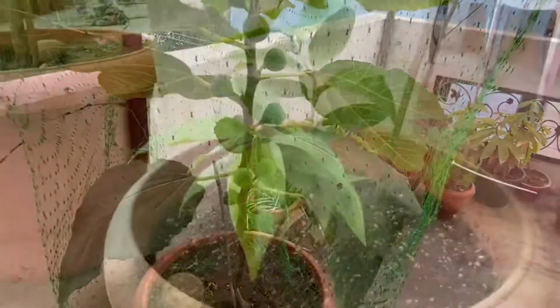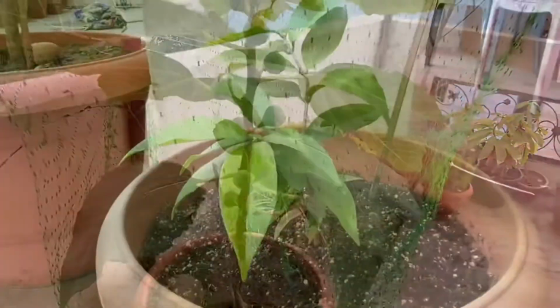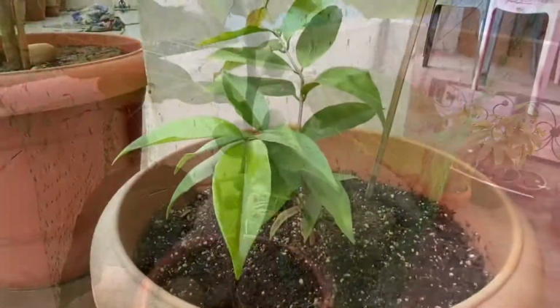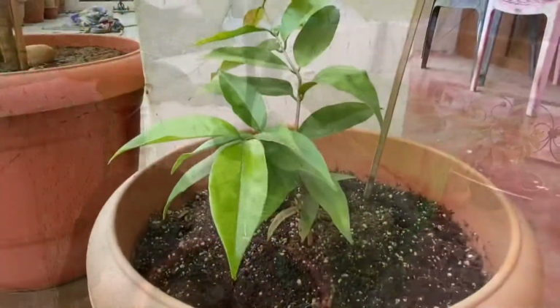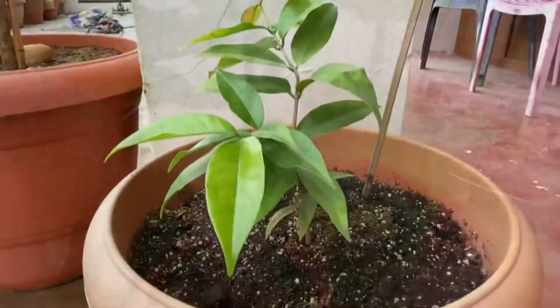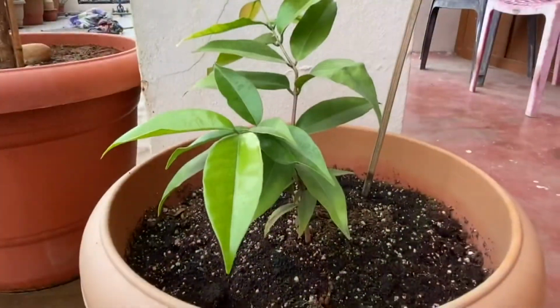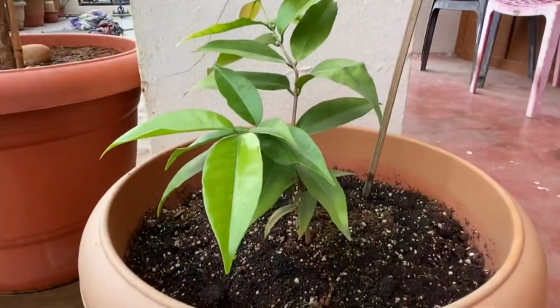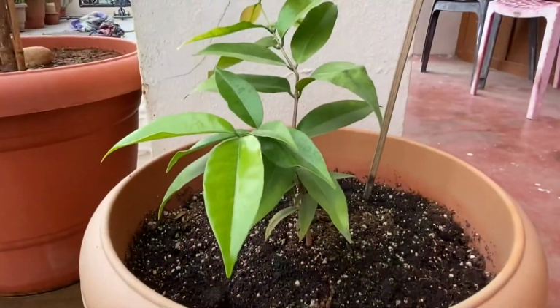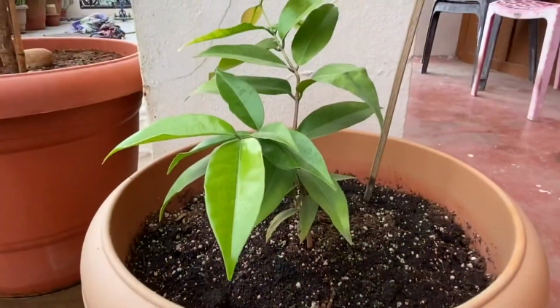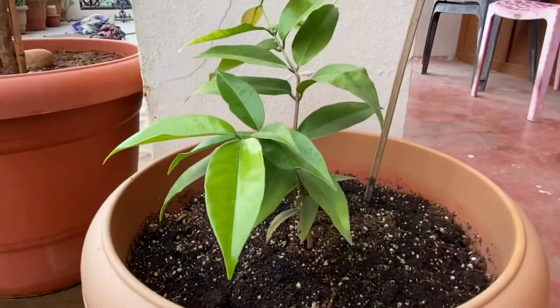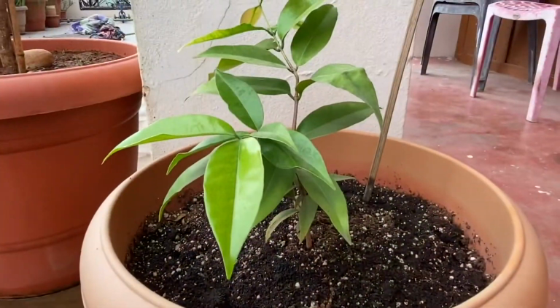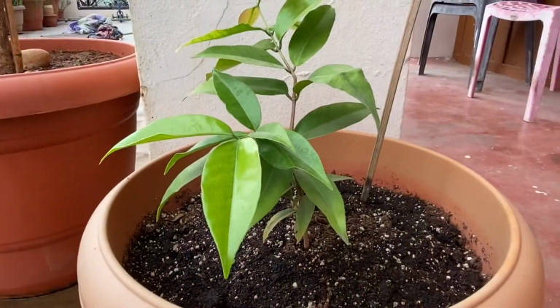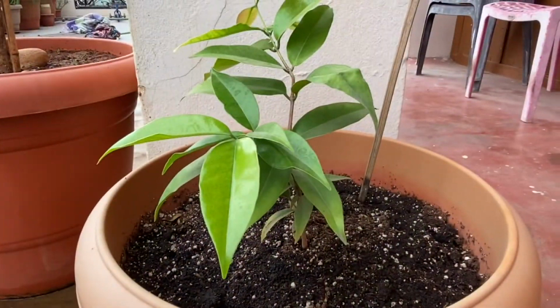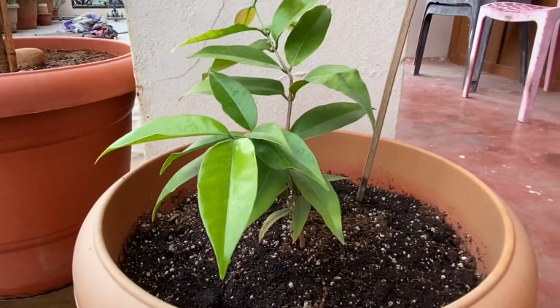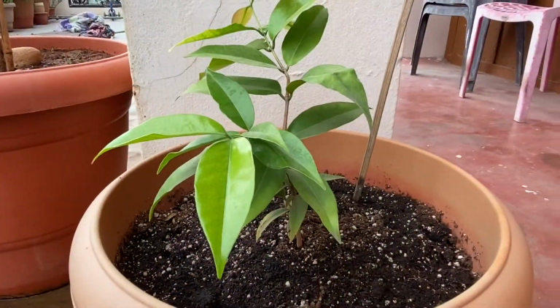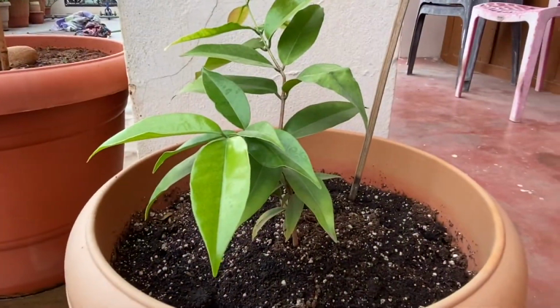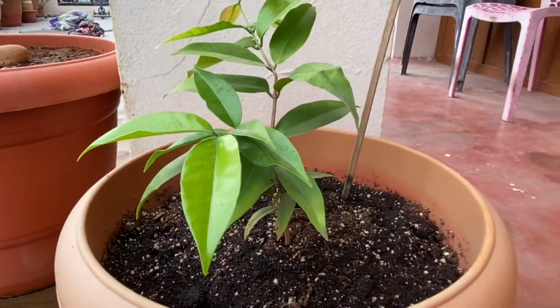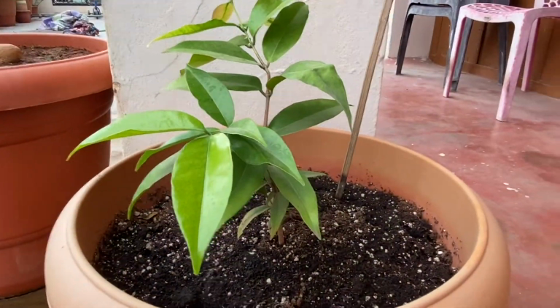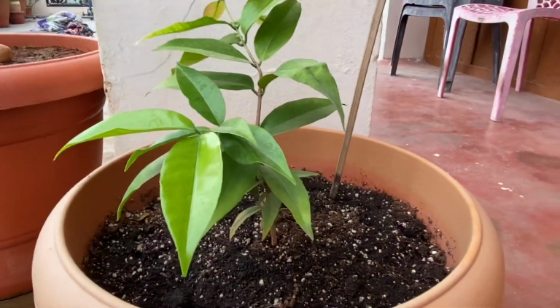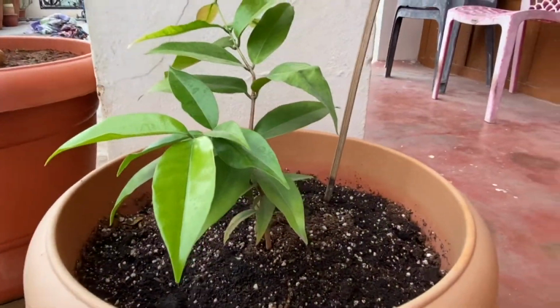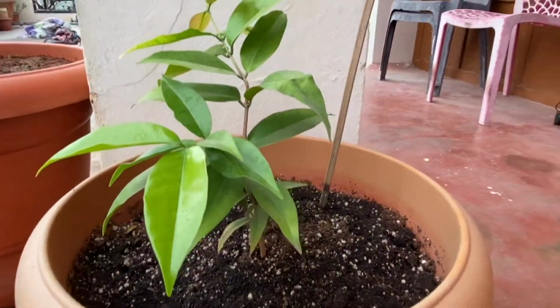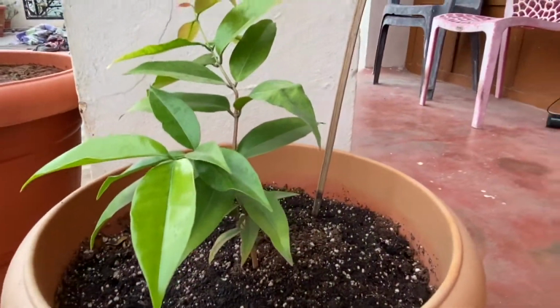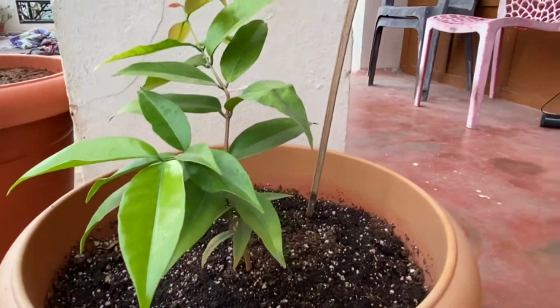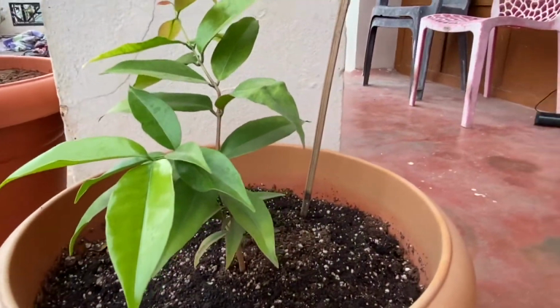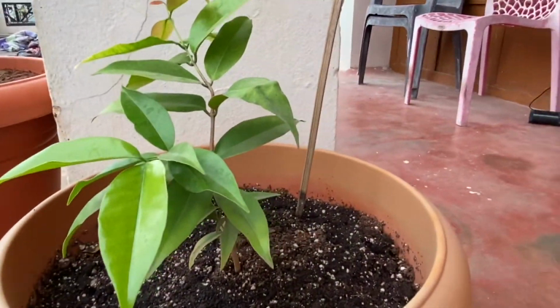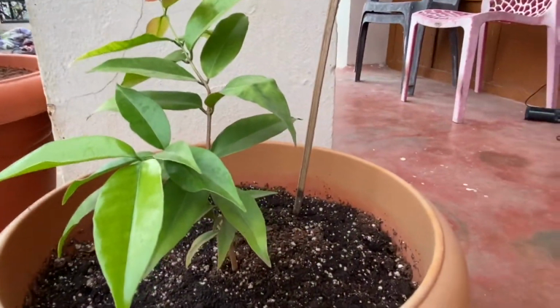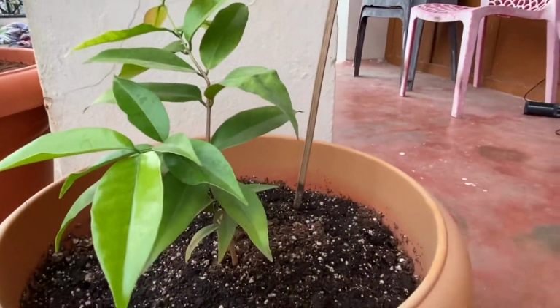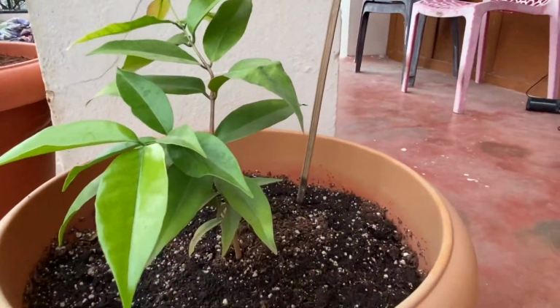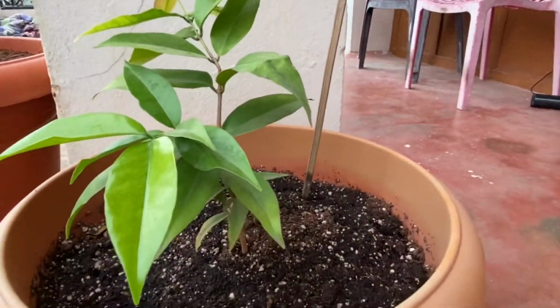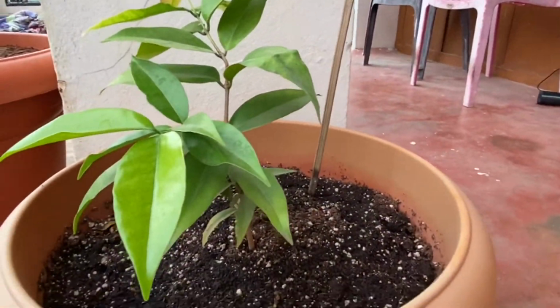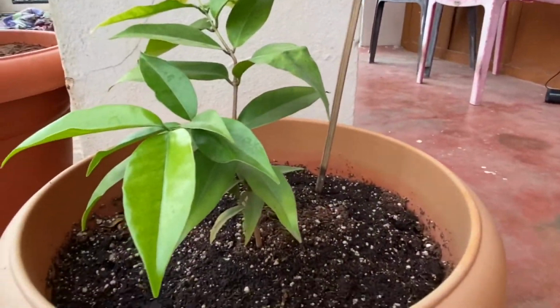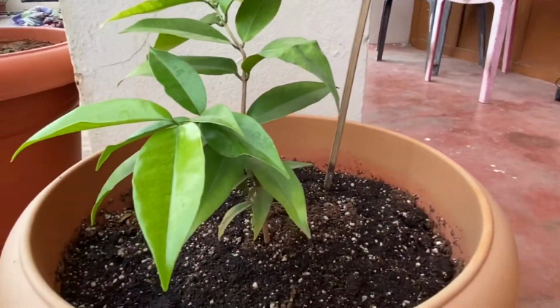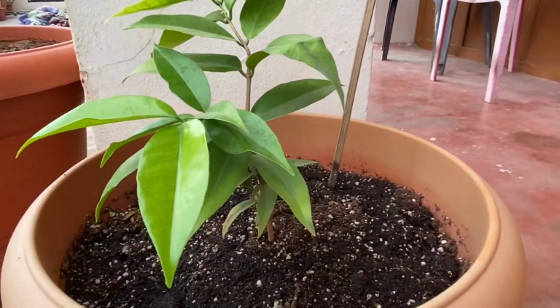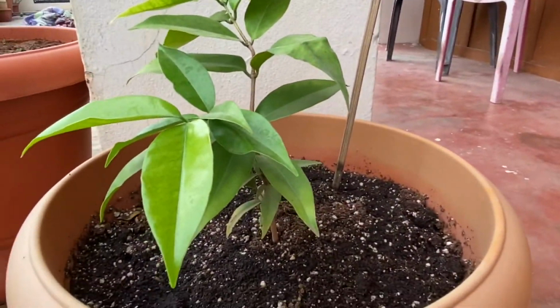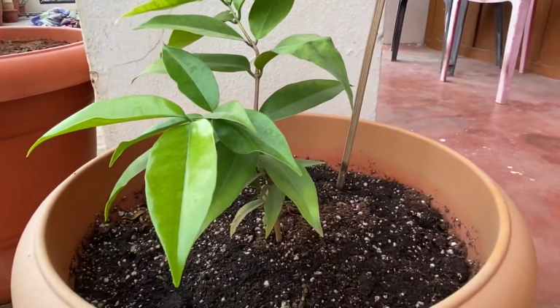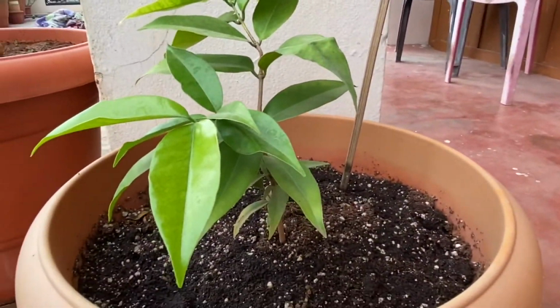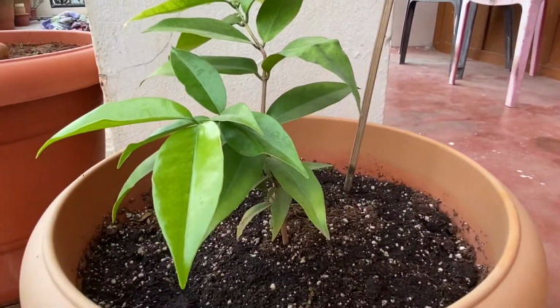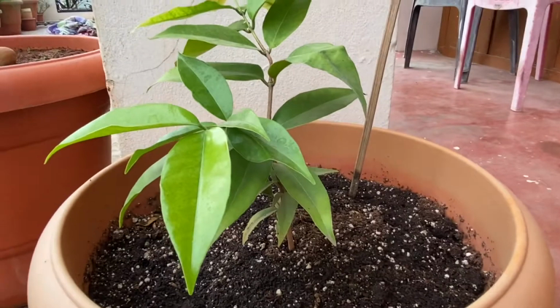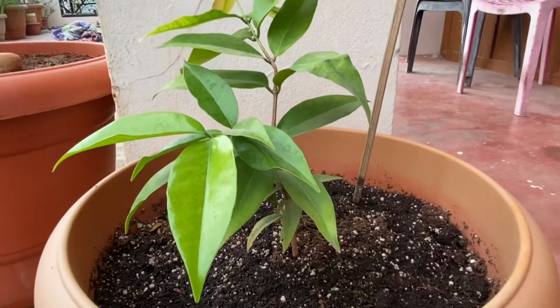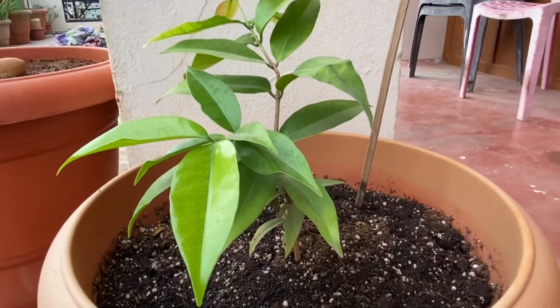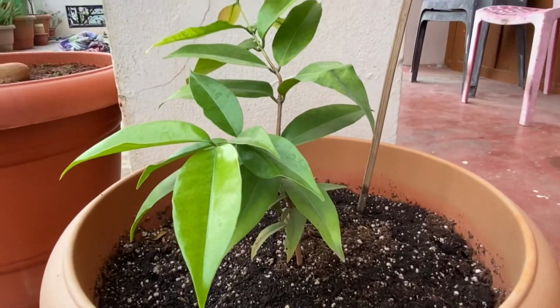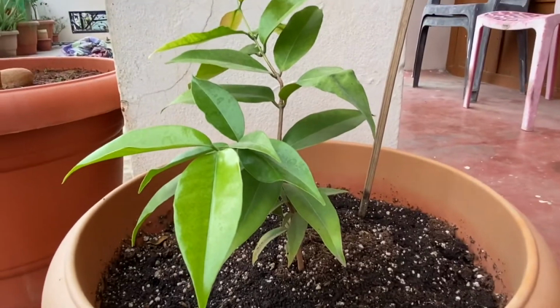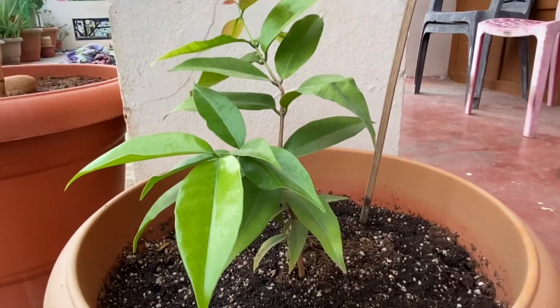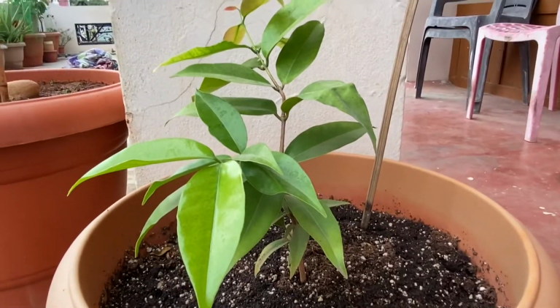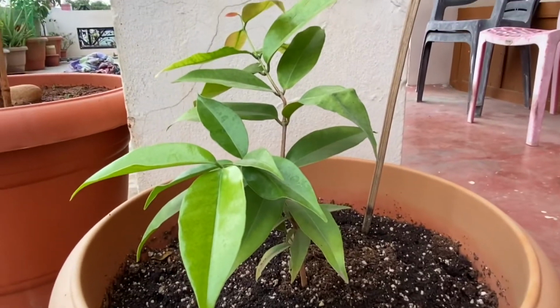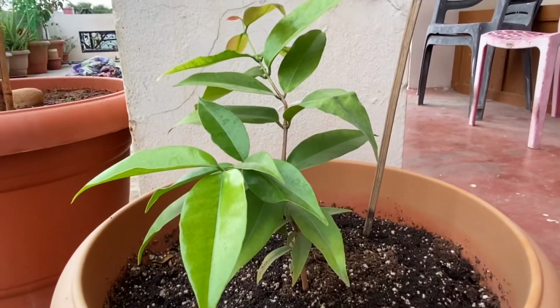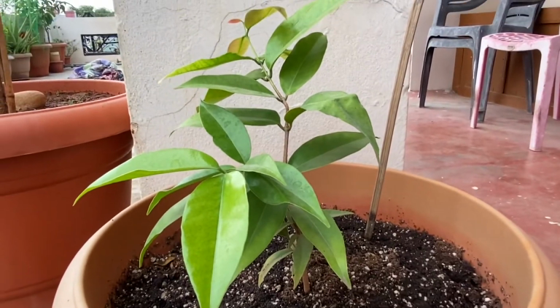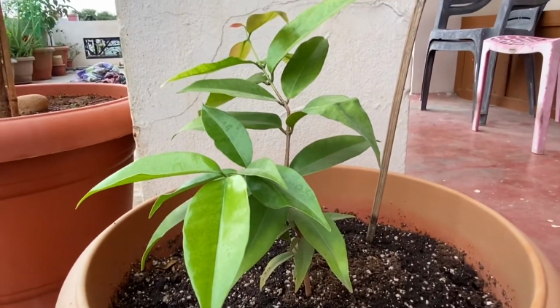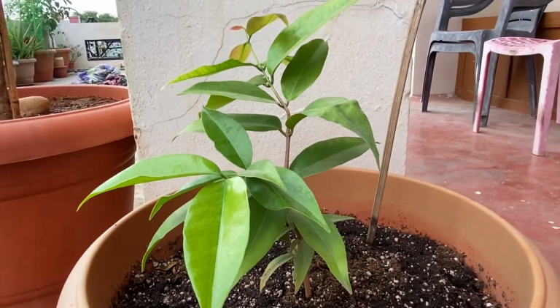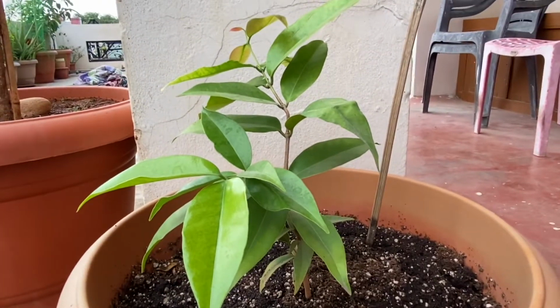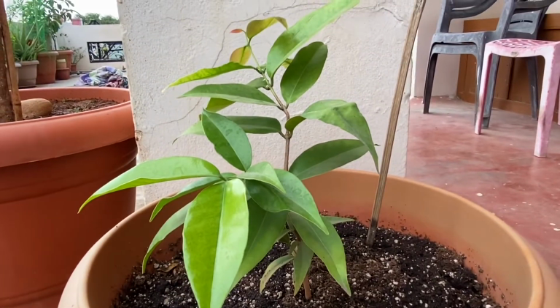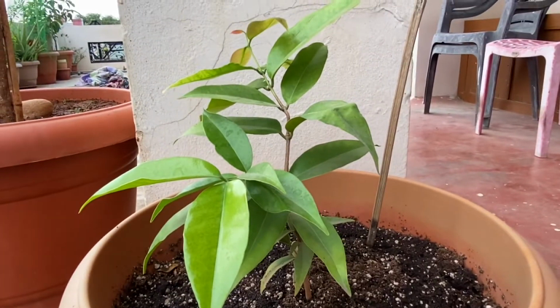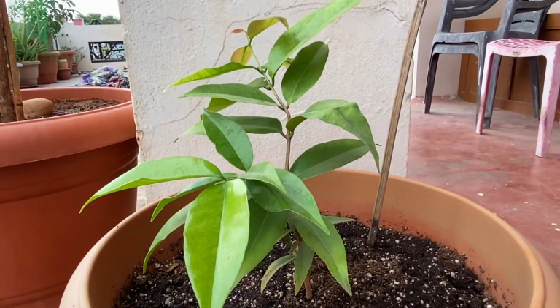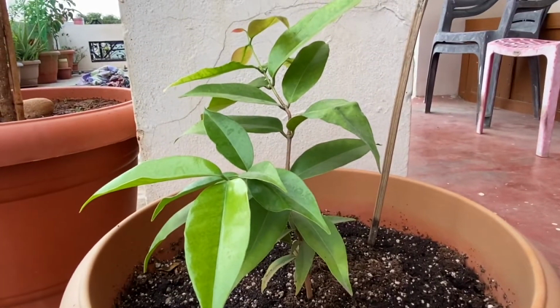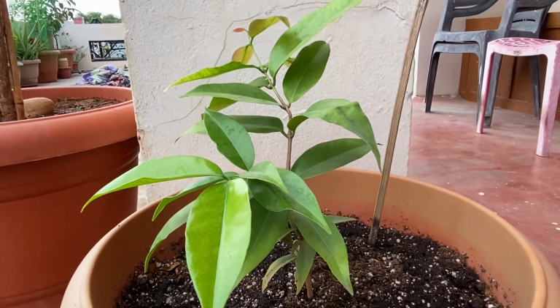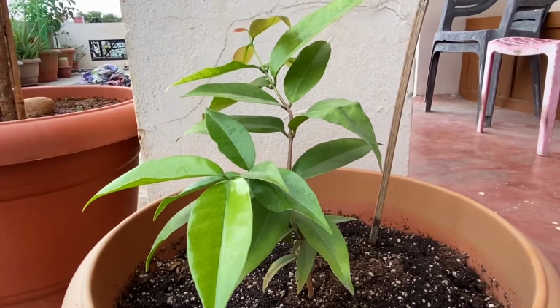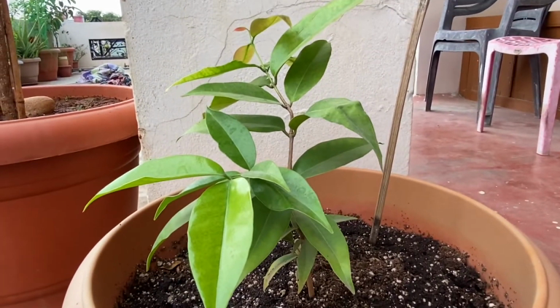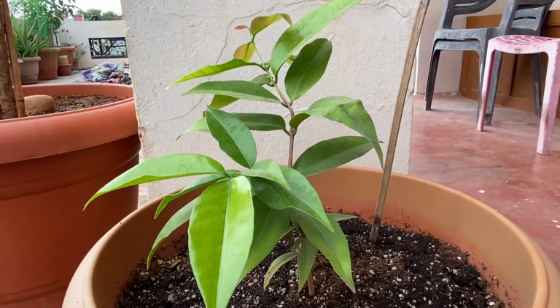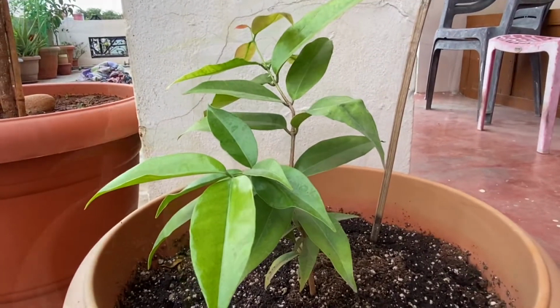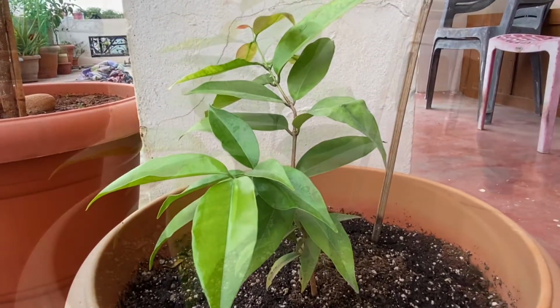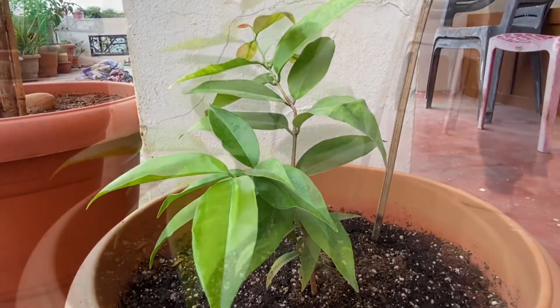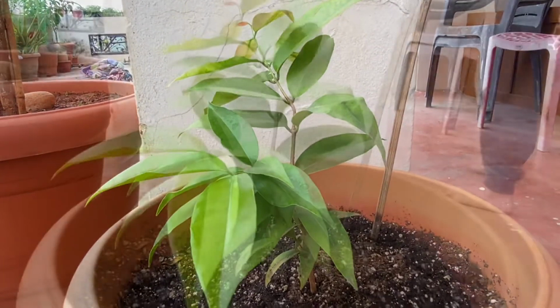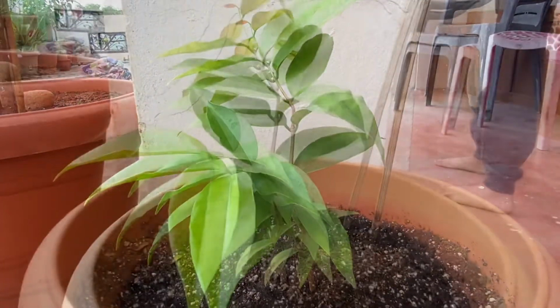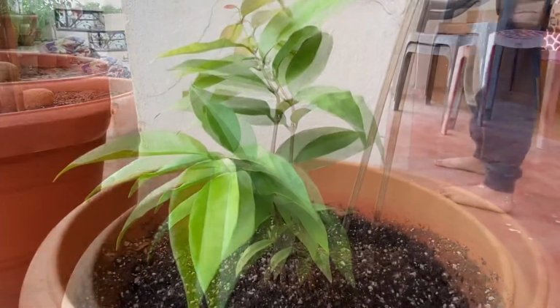This is a new addition to our garden. We bought it a couple months ago. It is a blueberry plant.